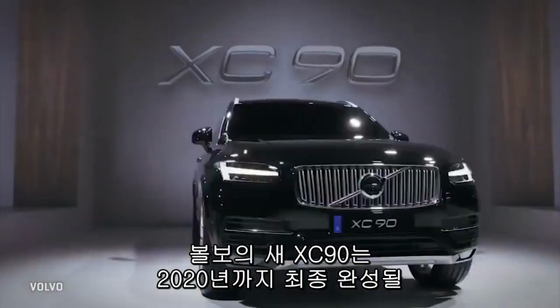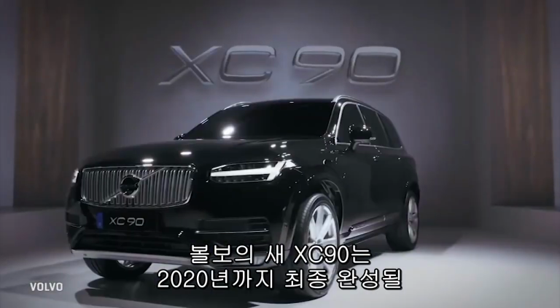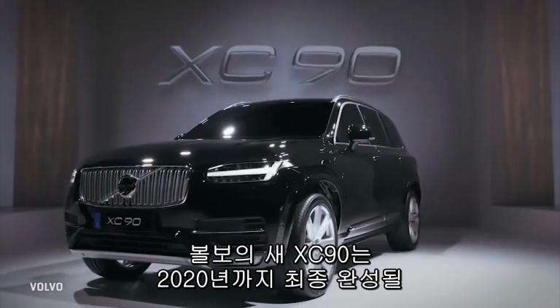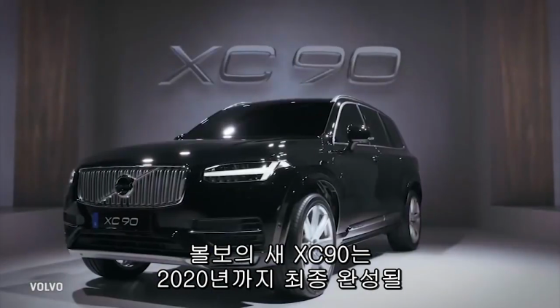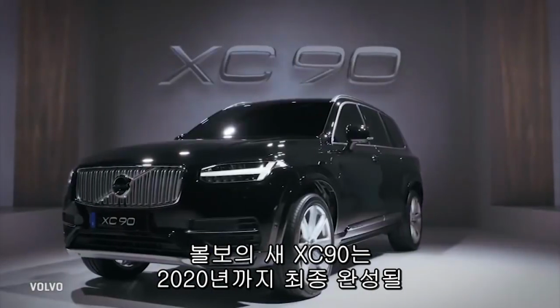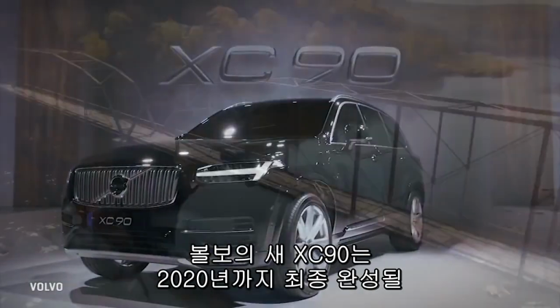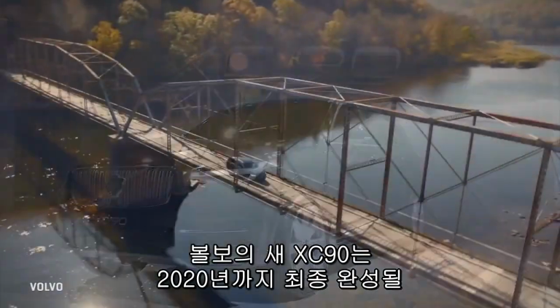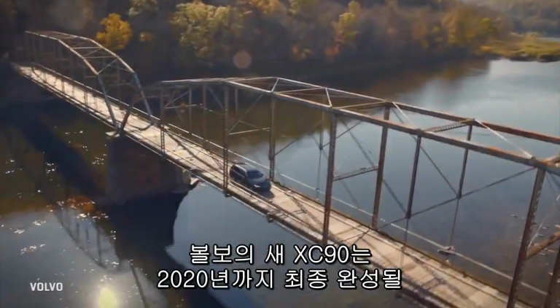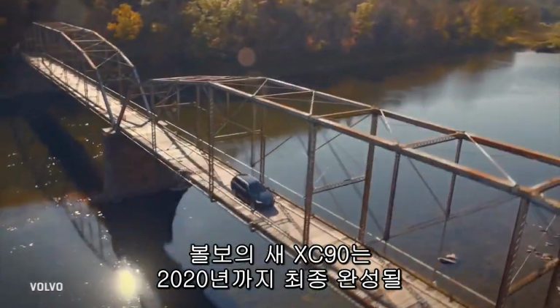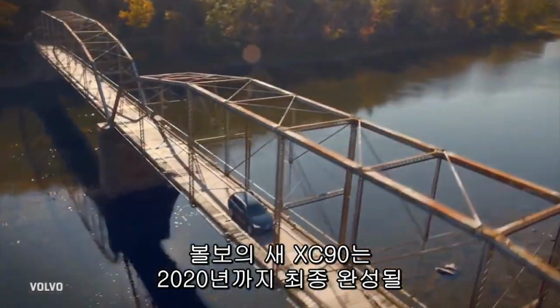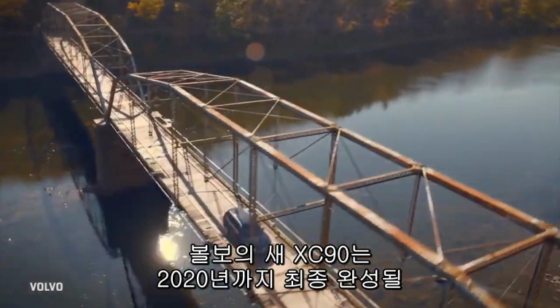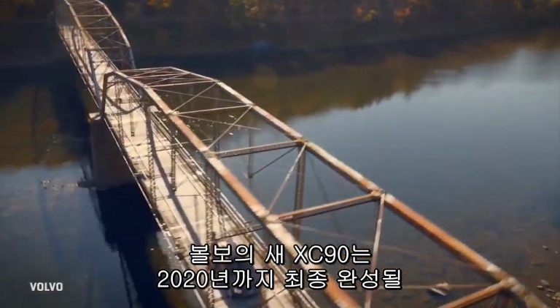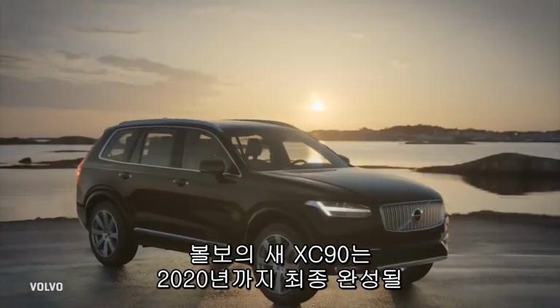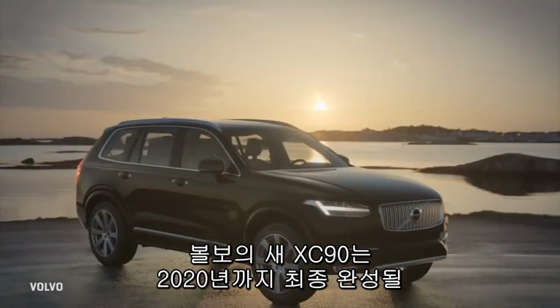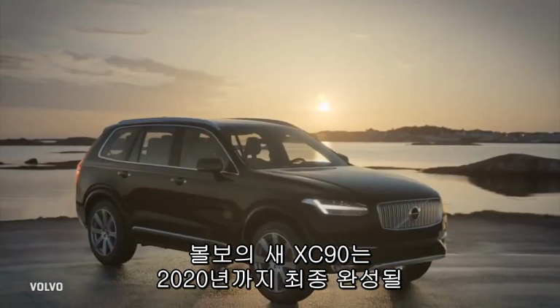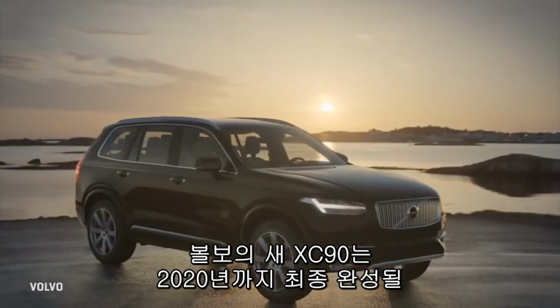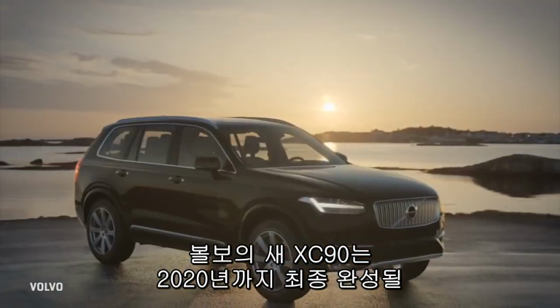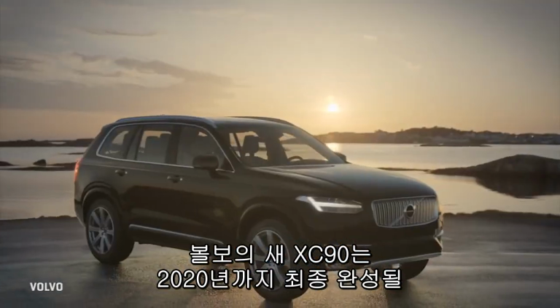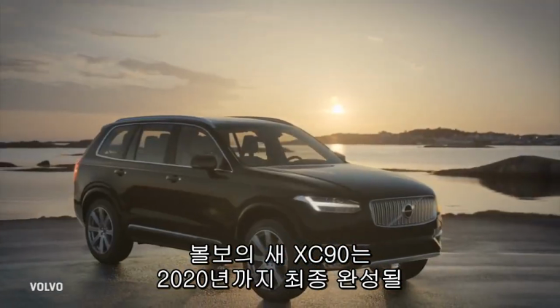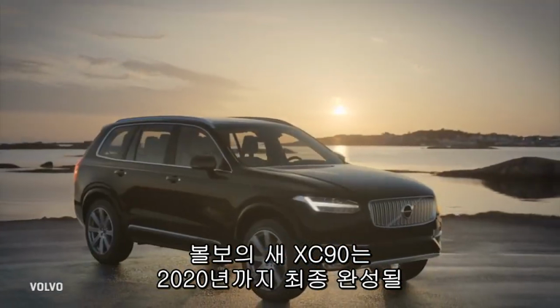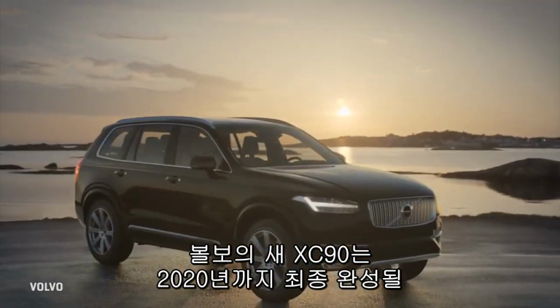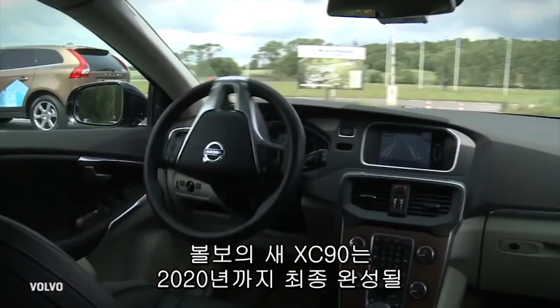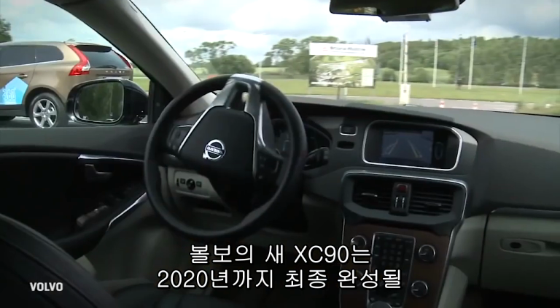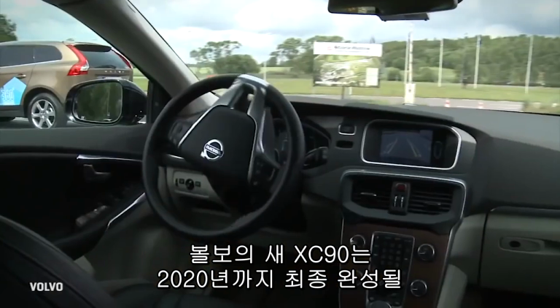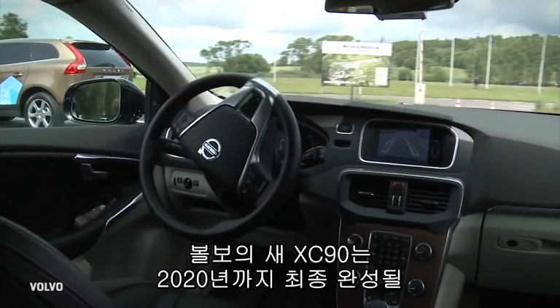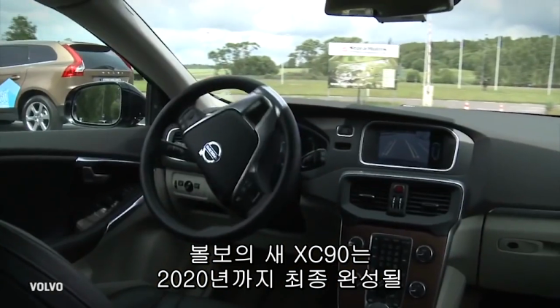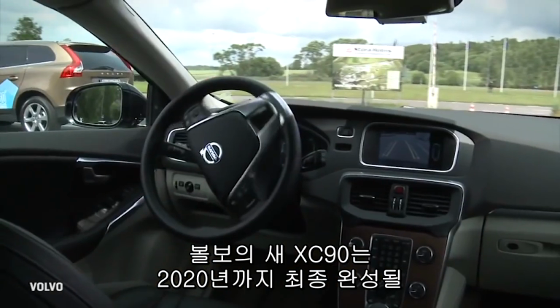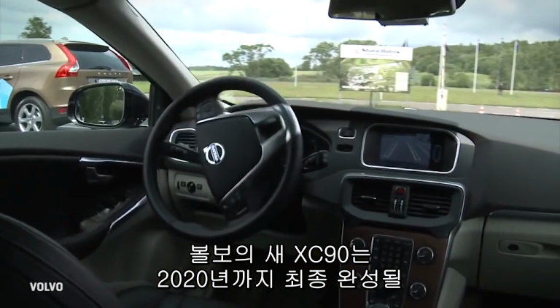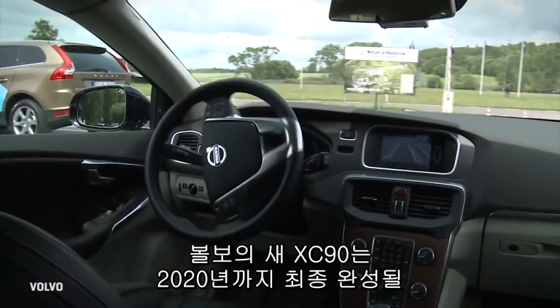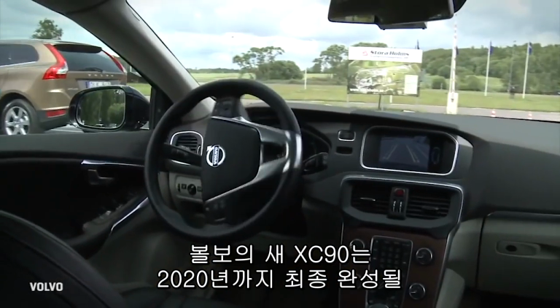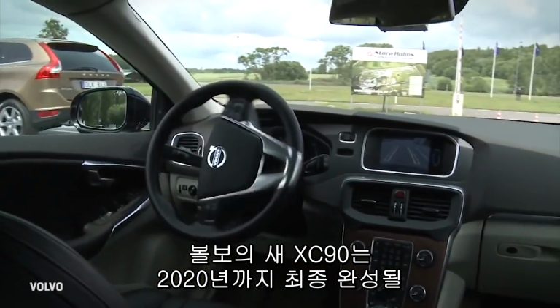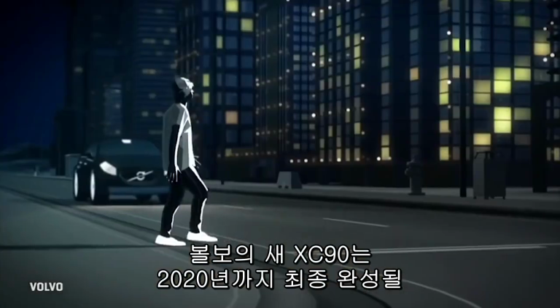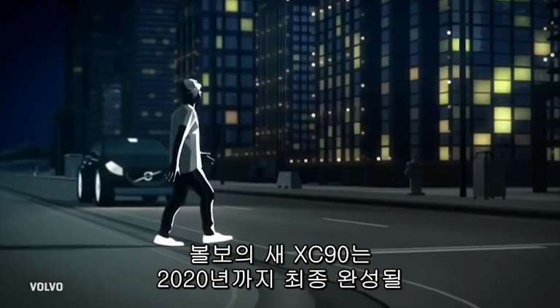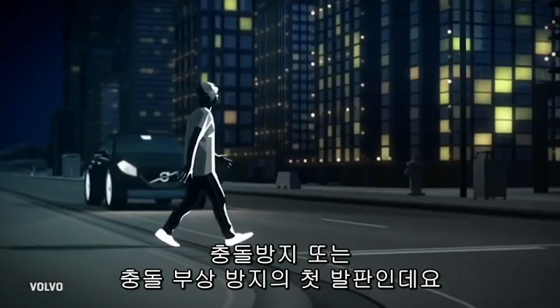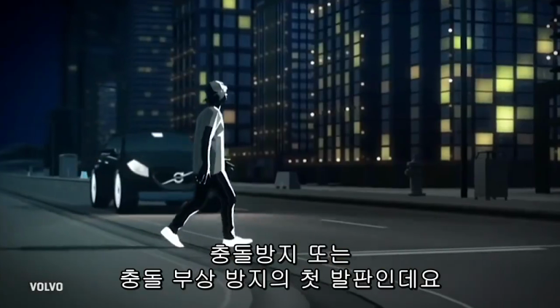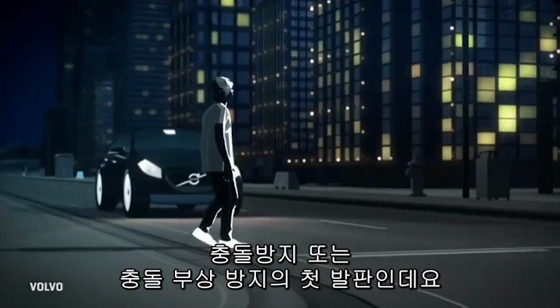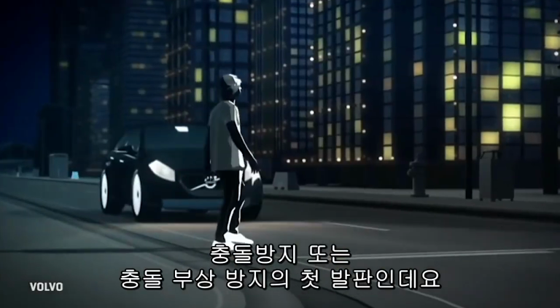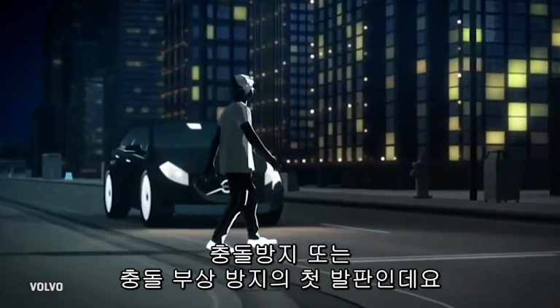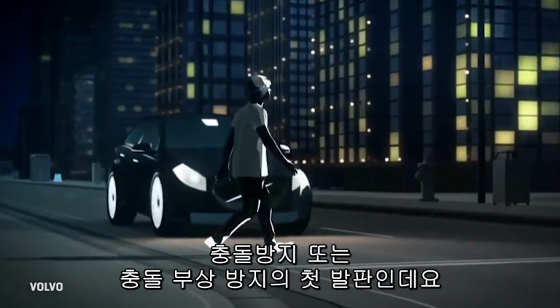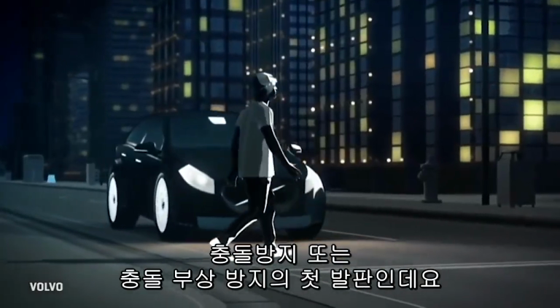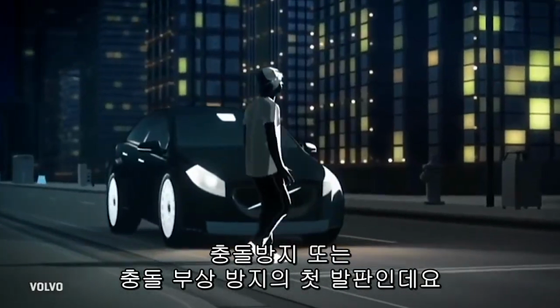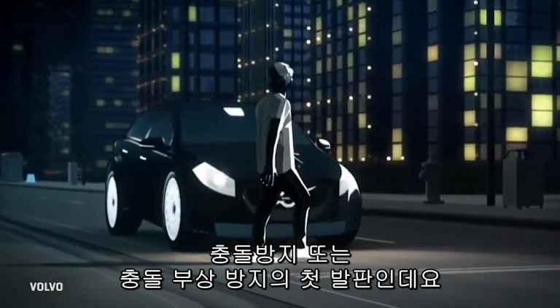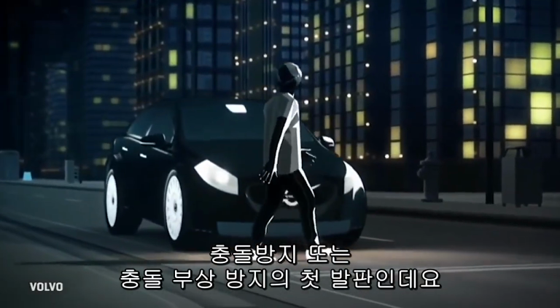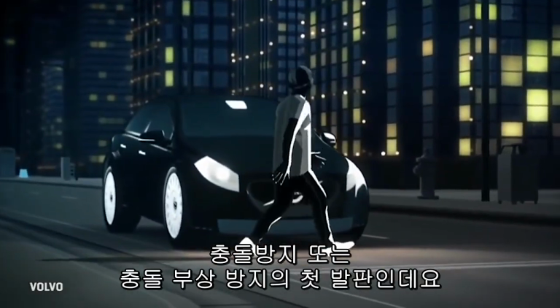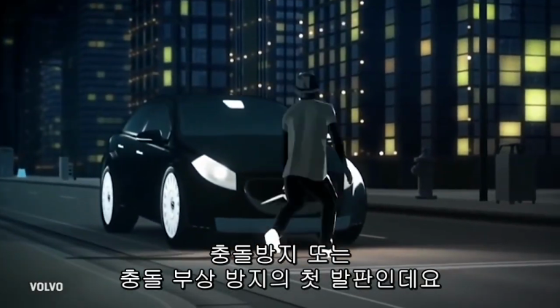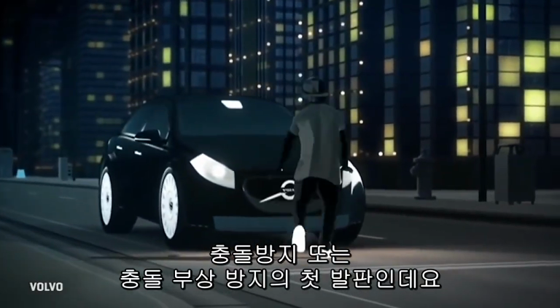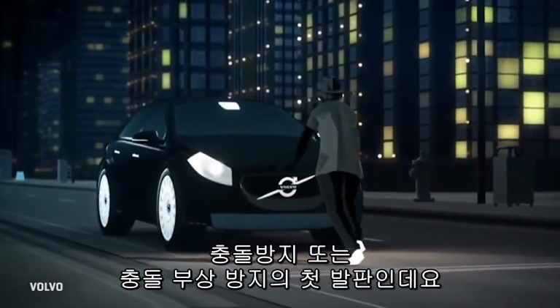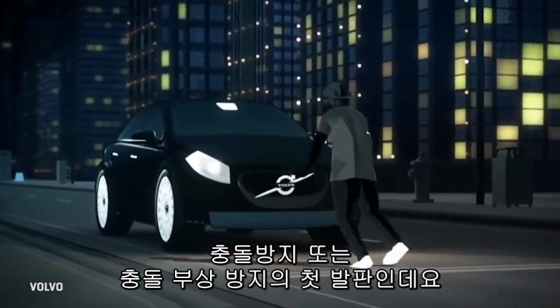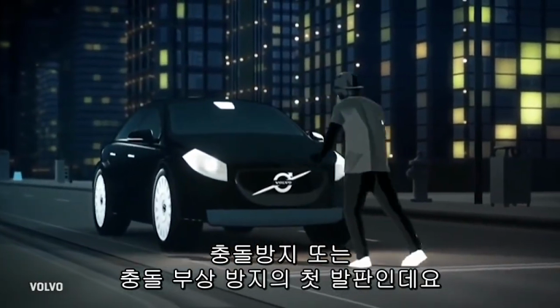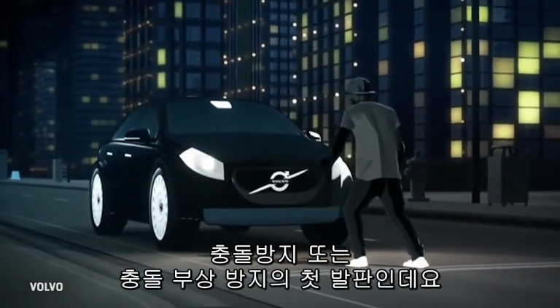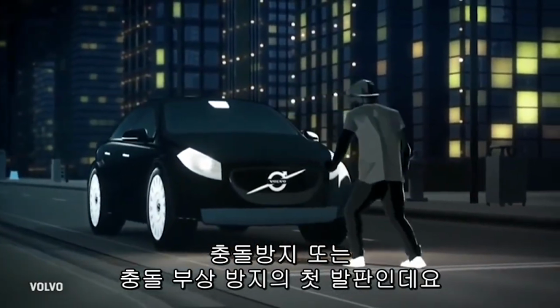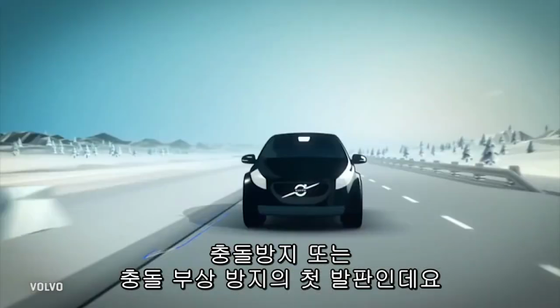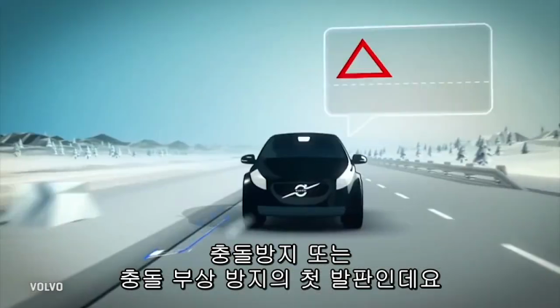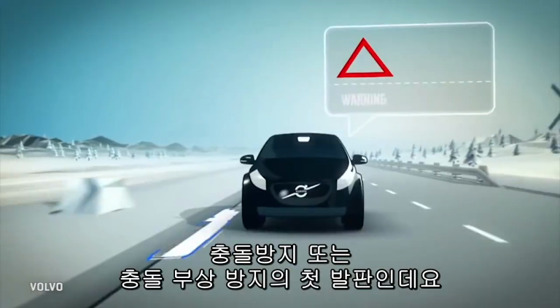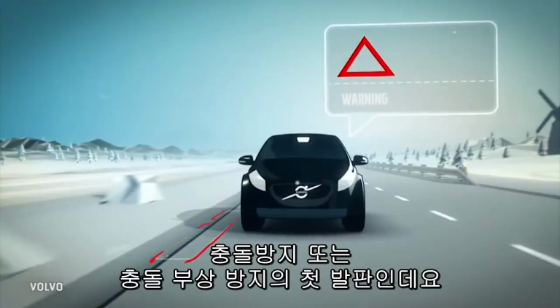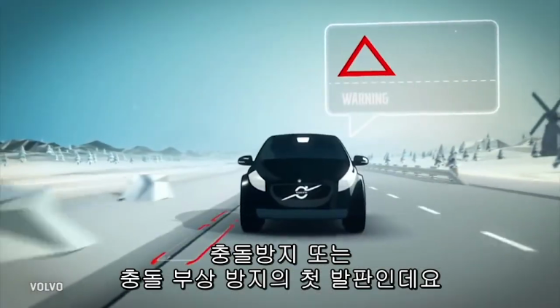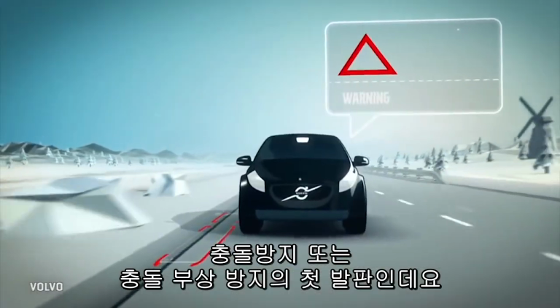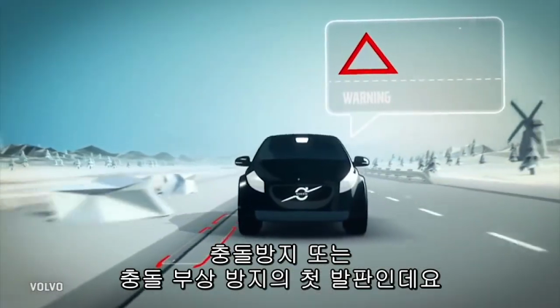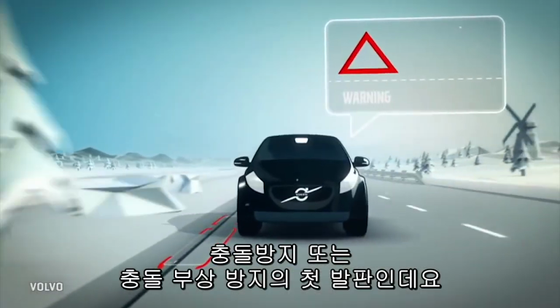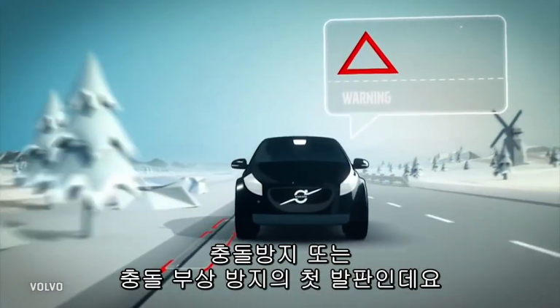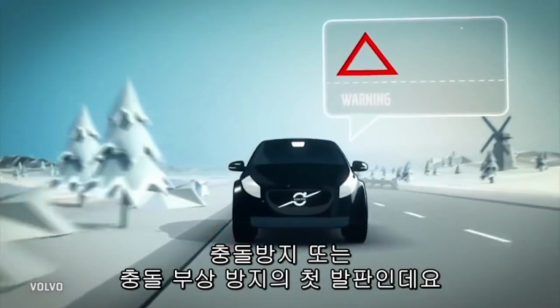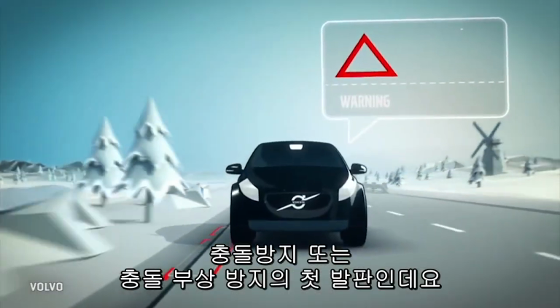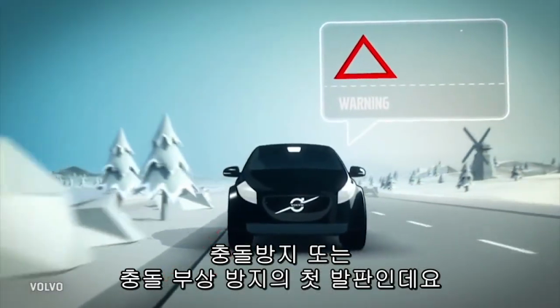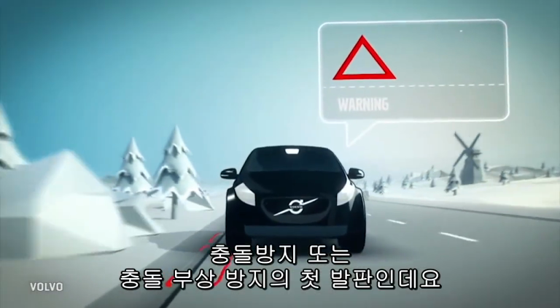Volvo's new XC90, for example, is a first step toward its goal of crash-free — or at least injury-from-crash-free — cars by 2020.